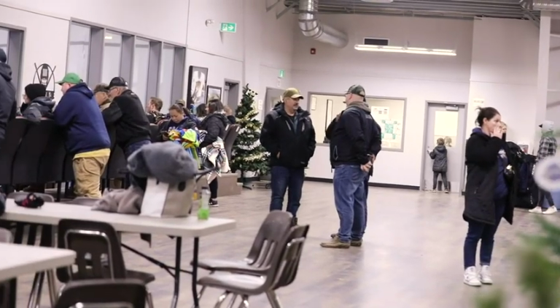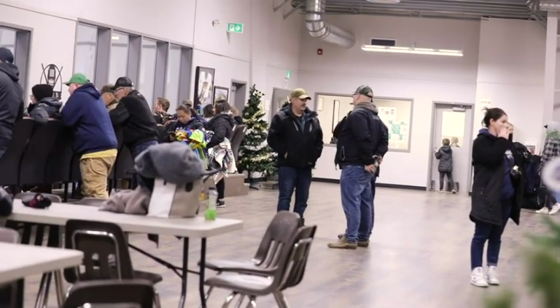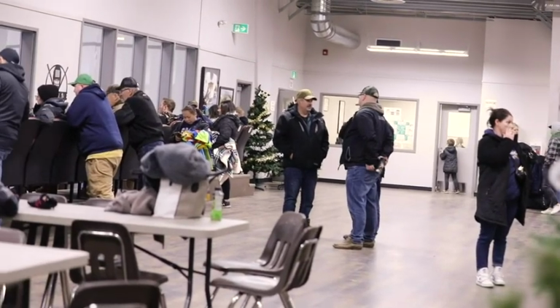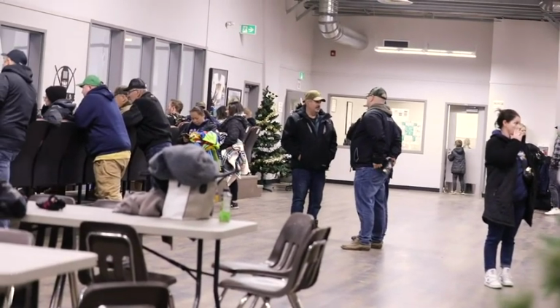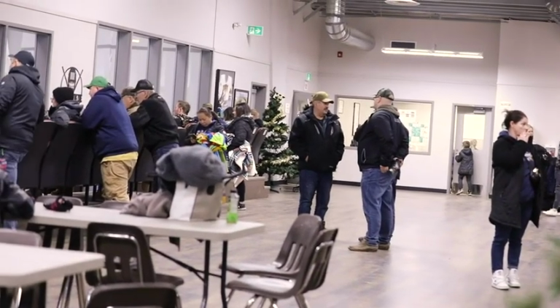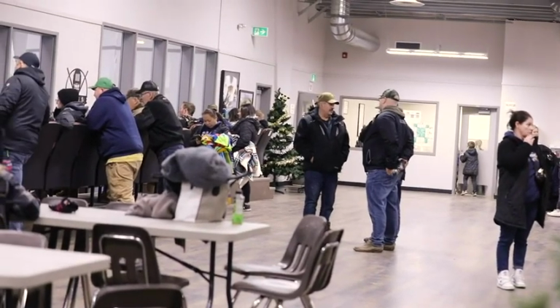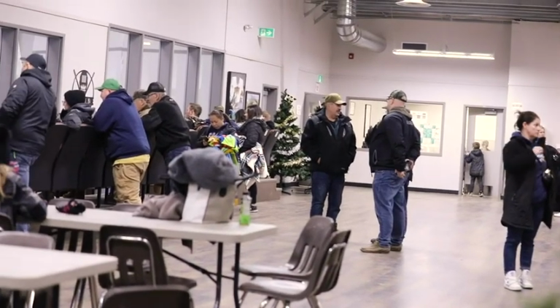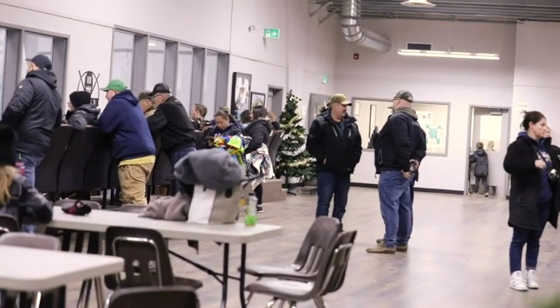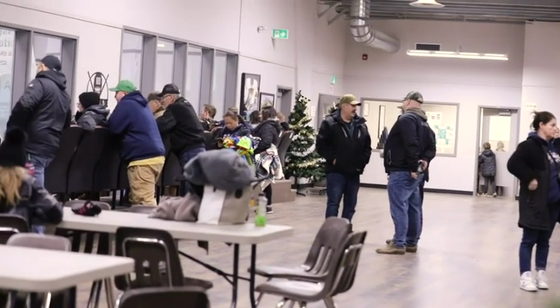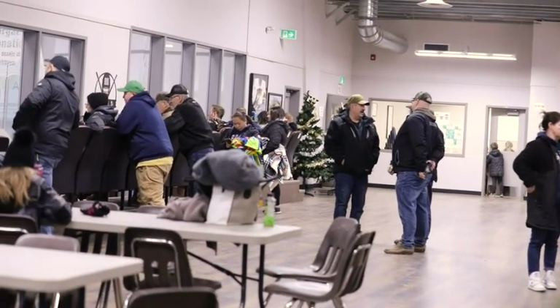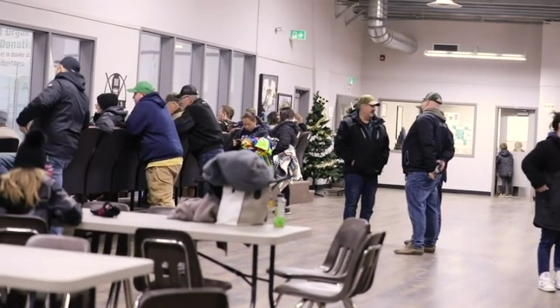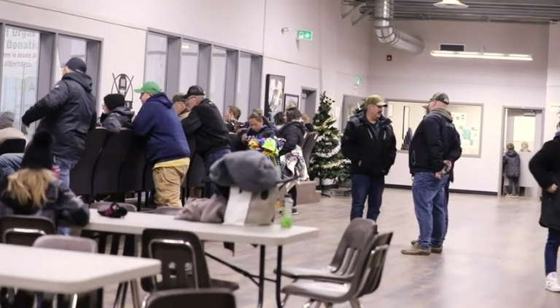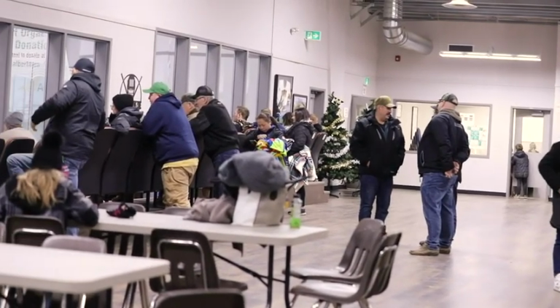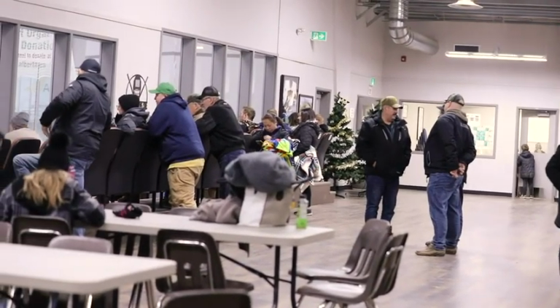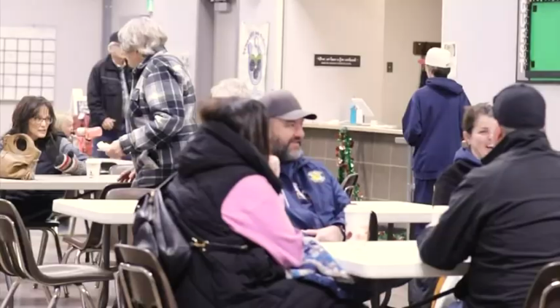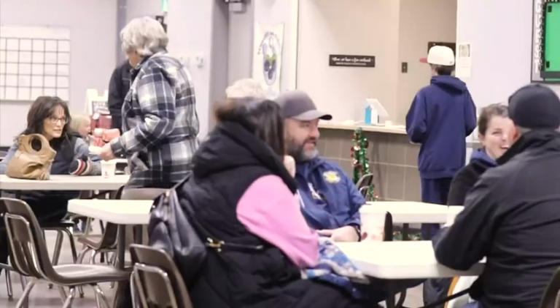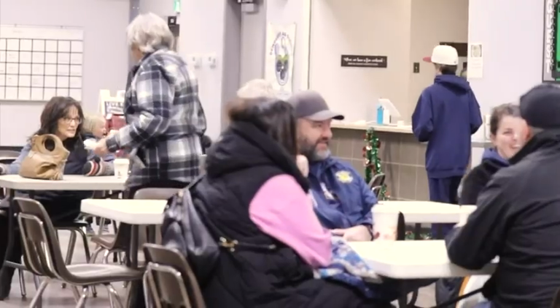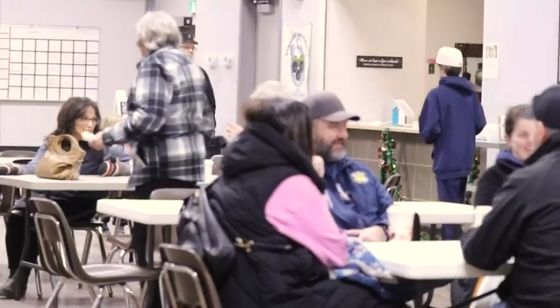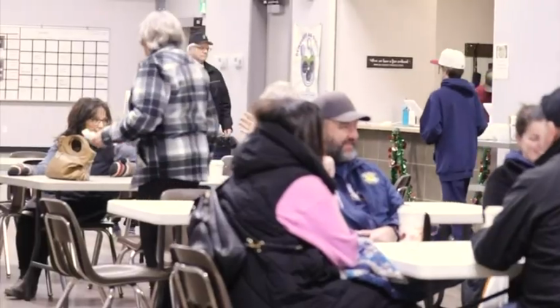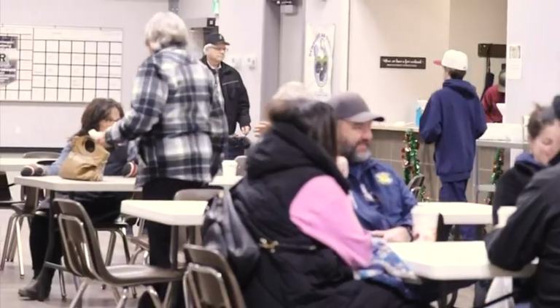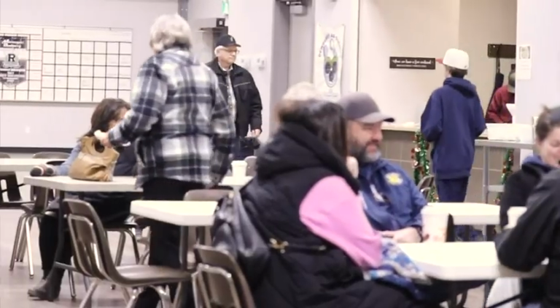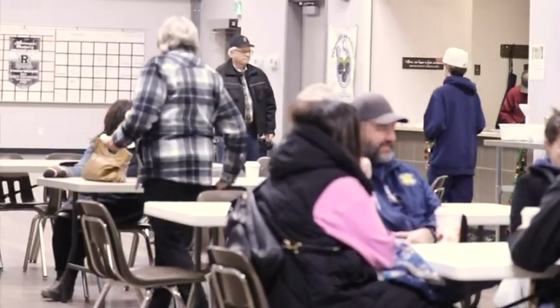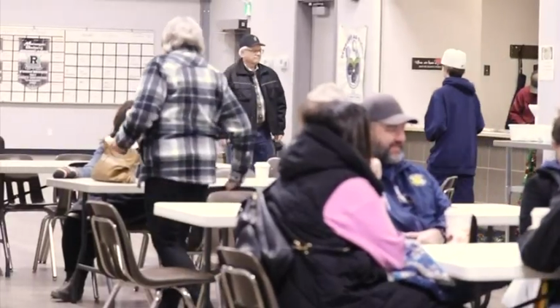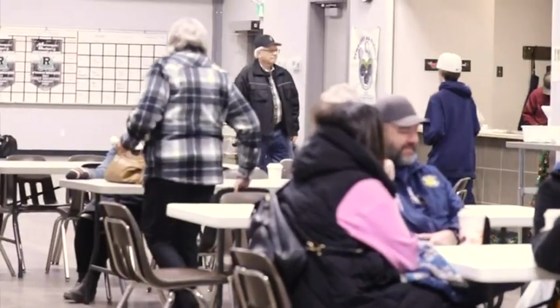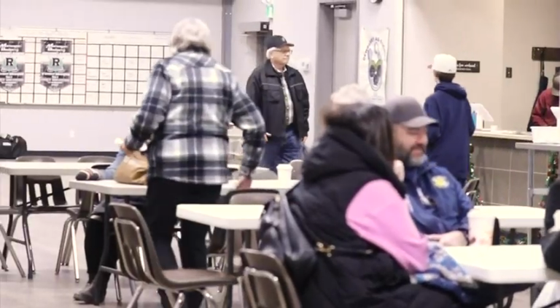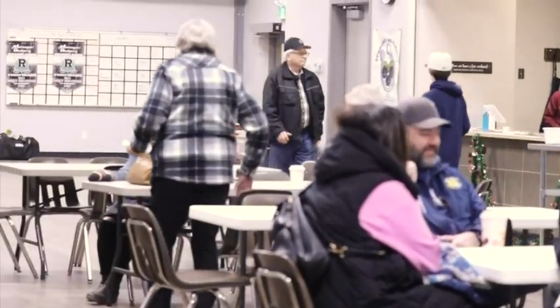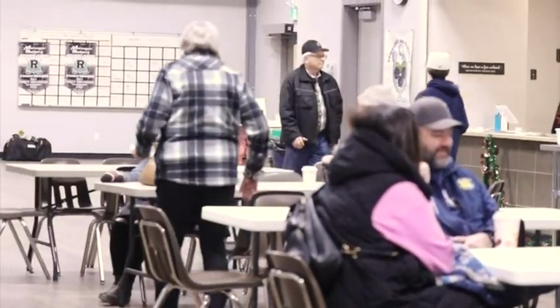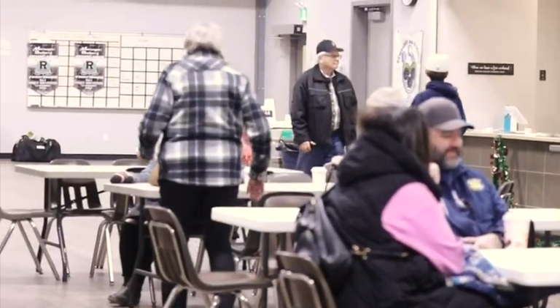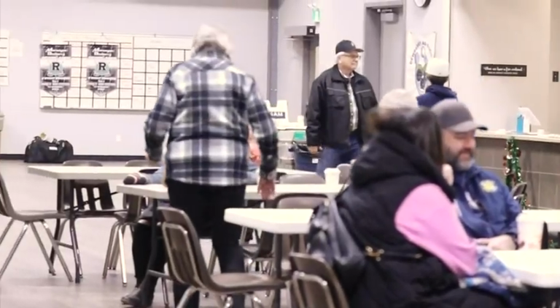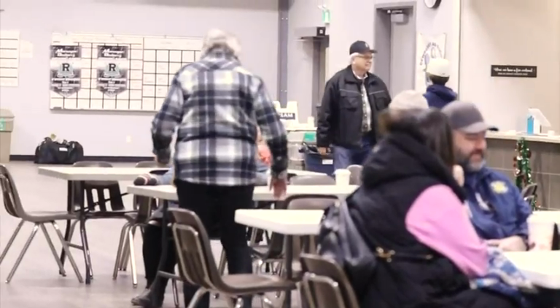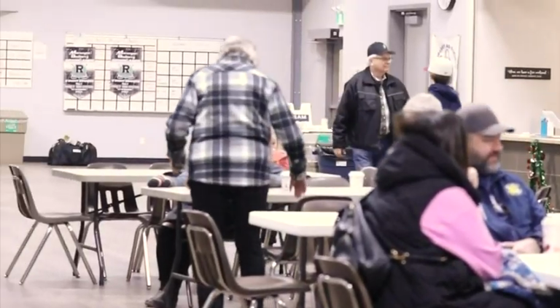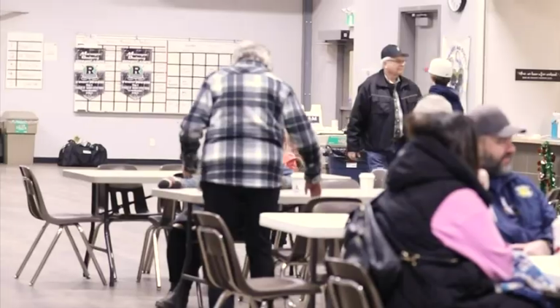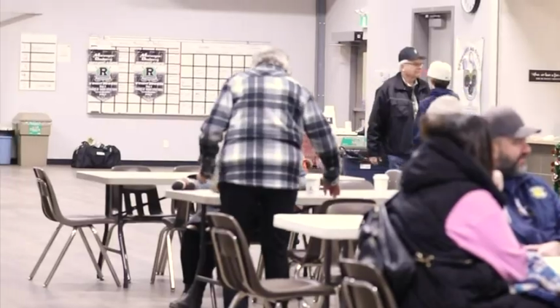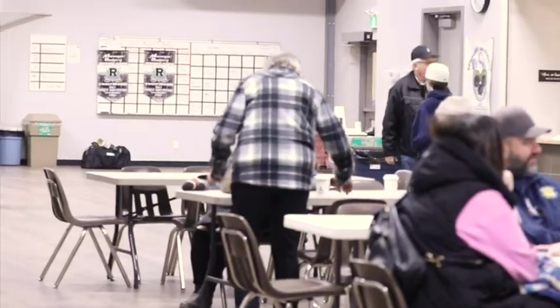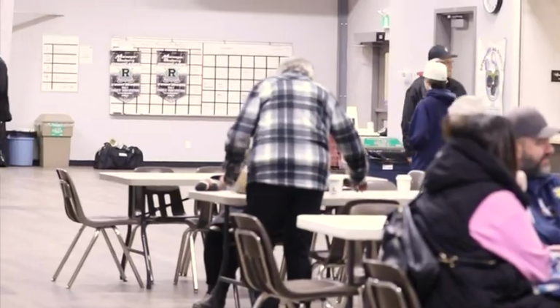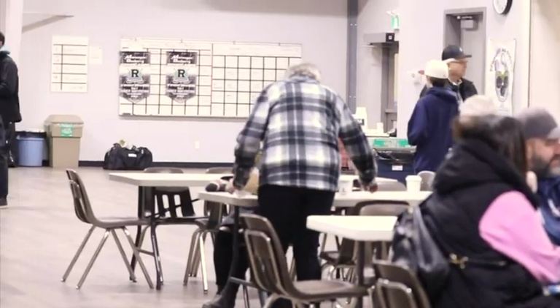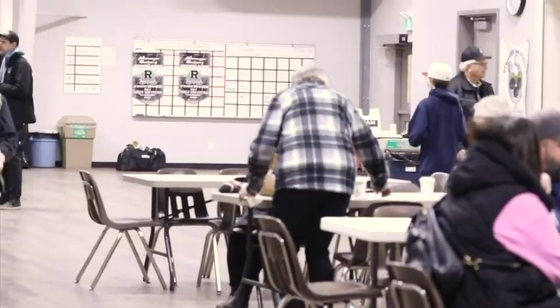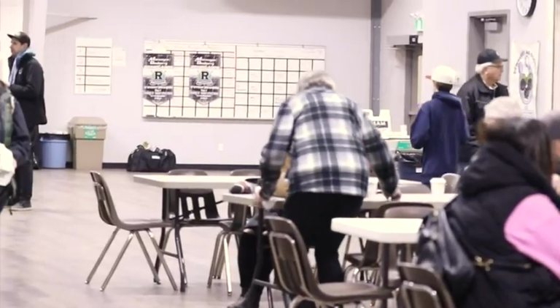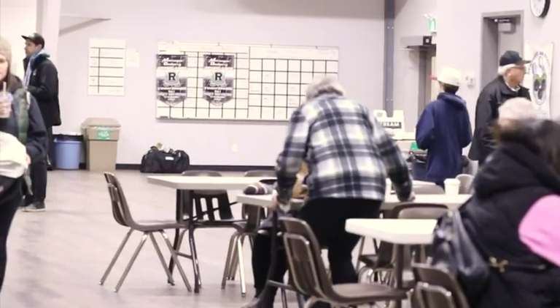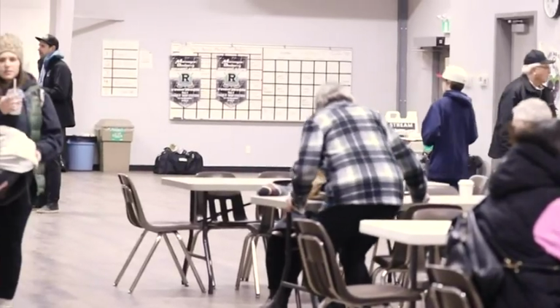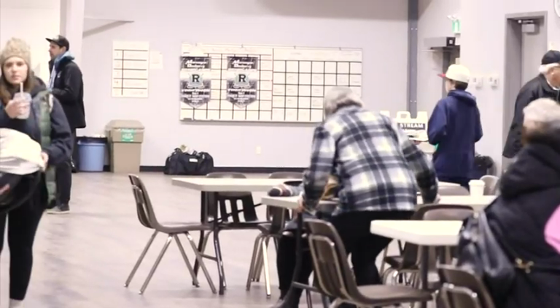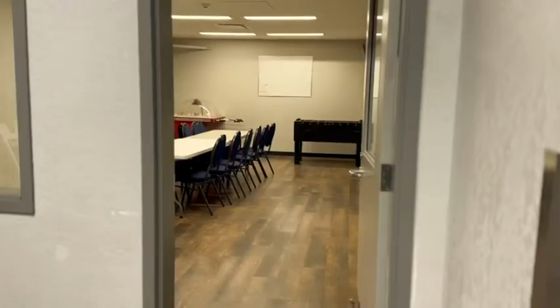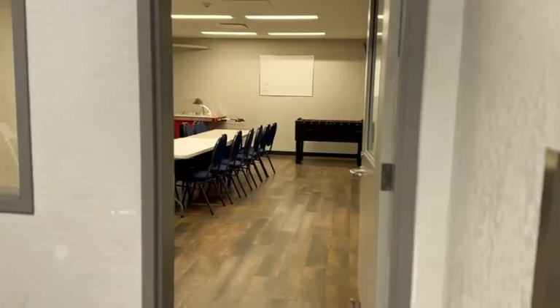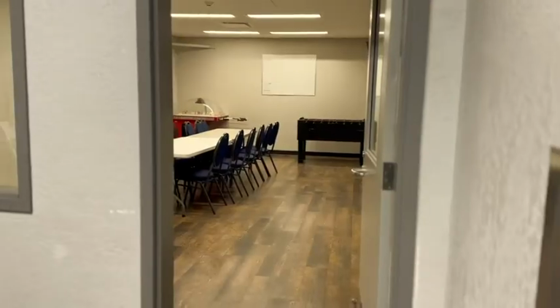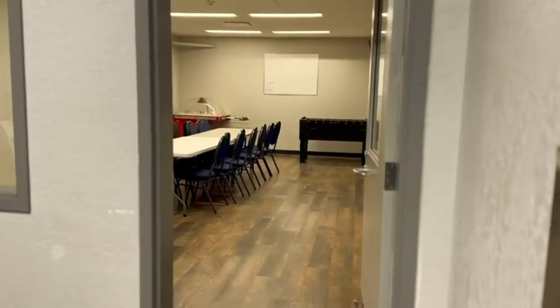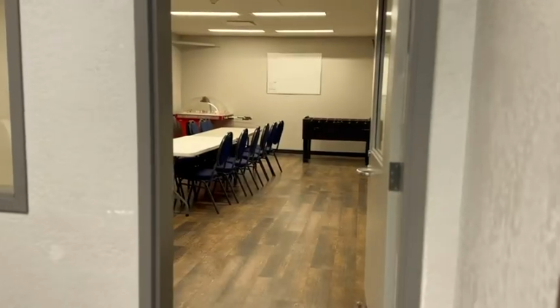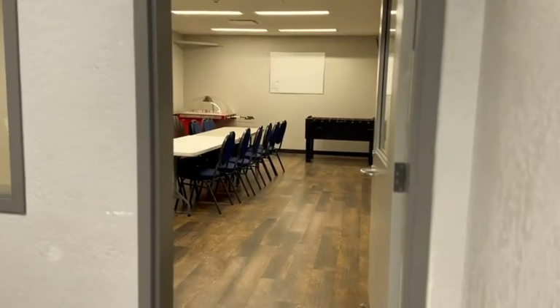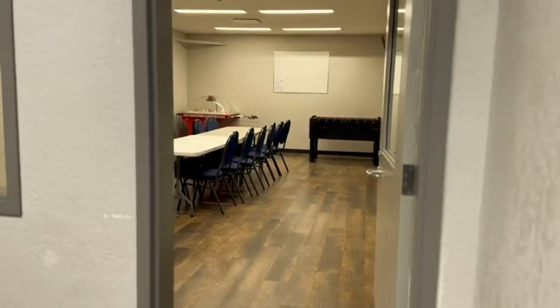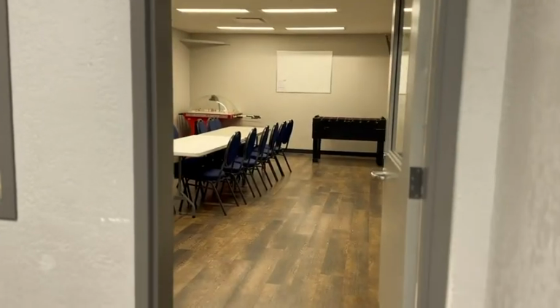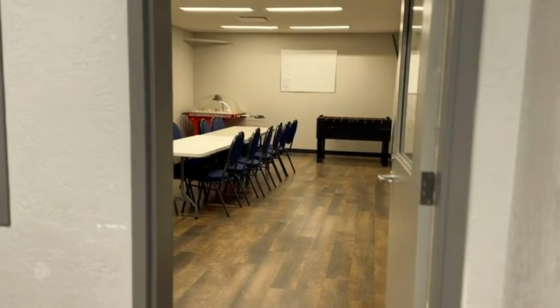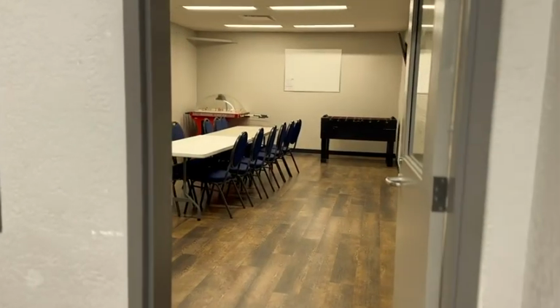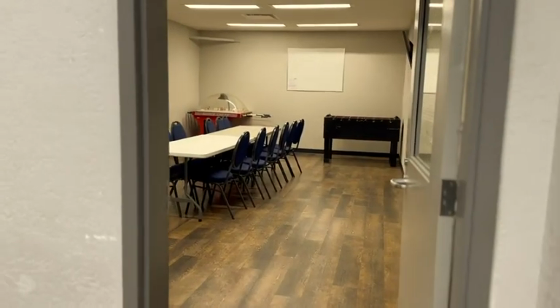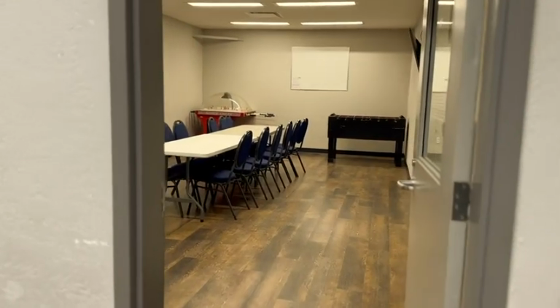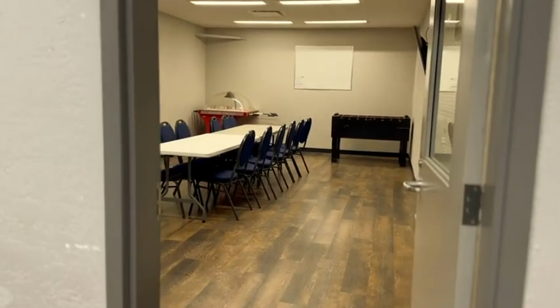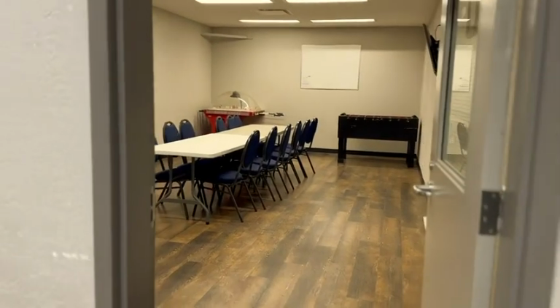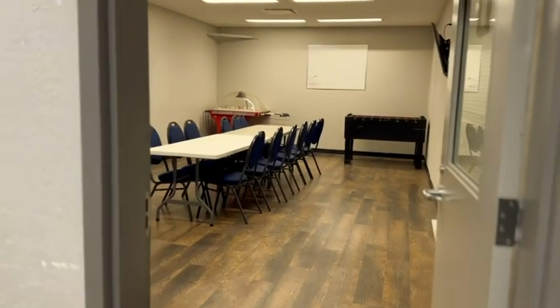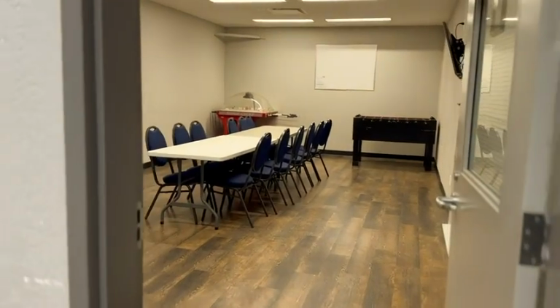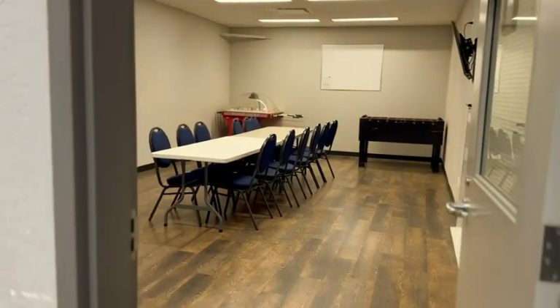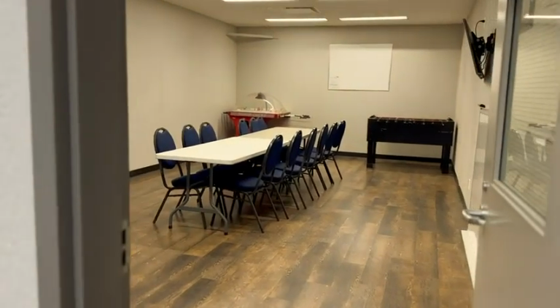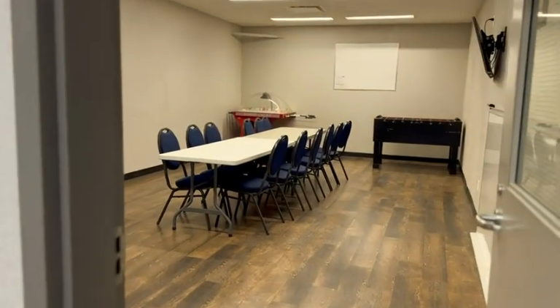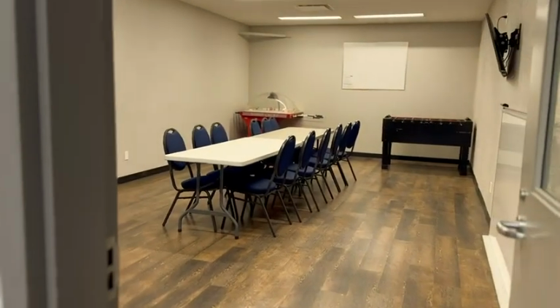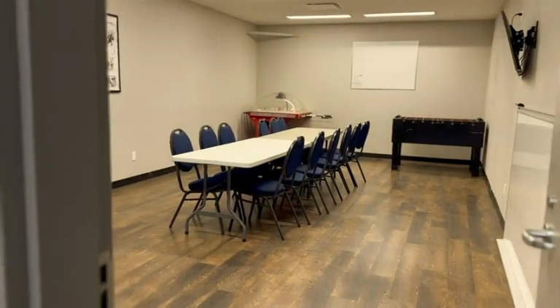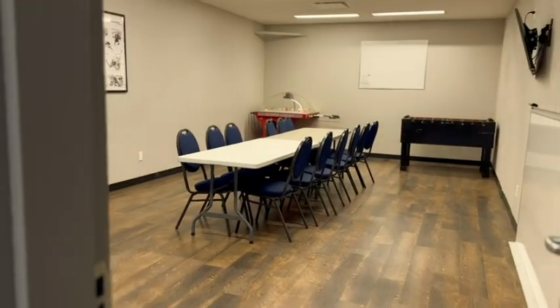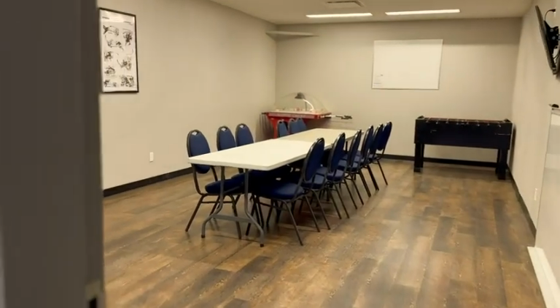Located at the north end of the seating area, you will find a top-notch projector and screen. There is also a high quality sound system available.